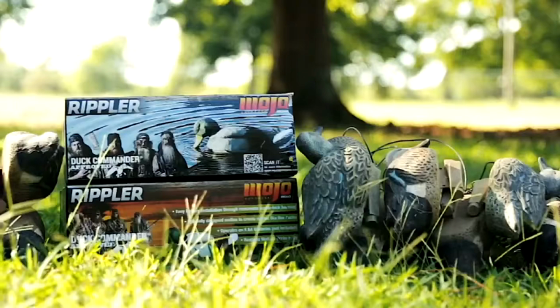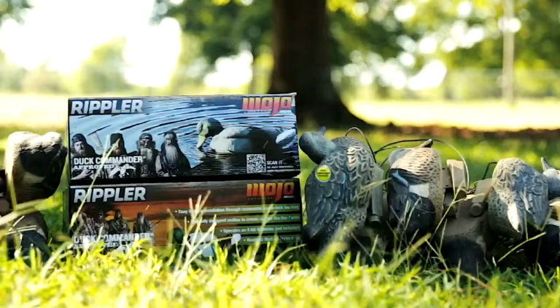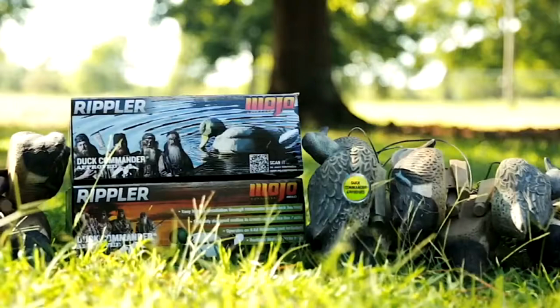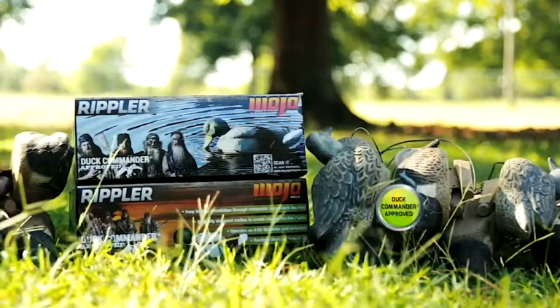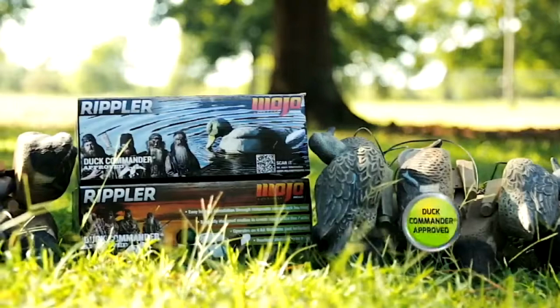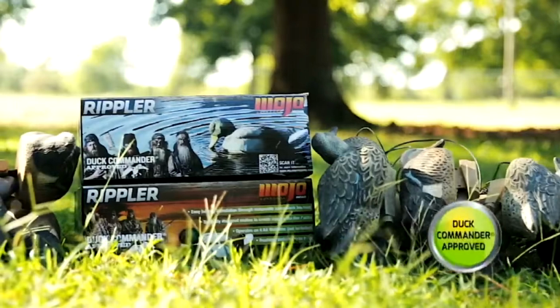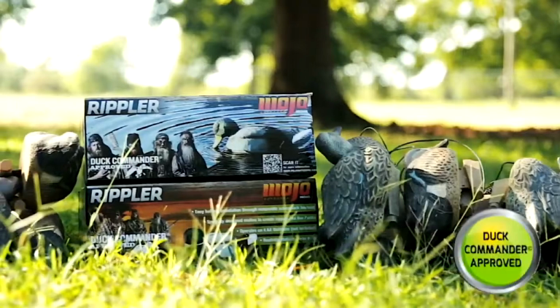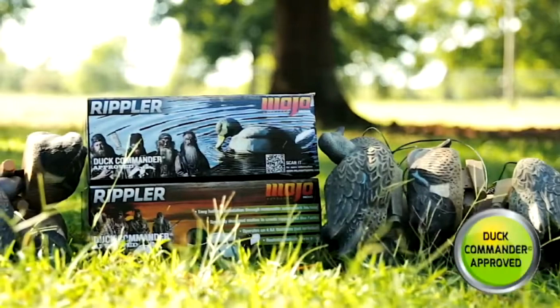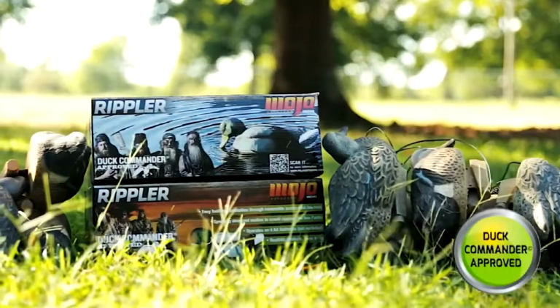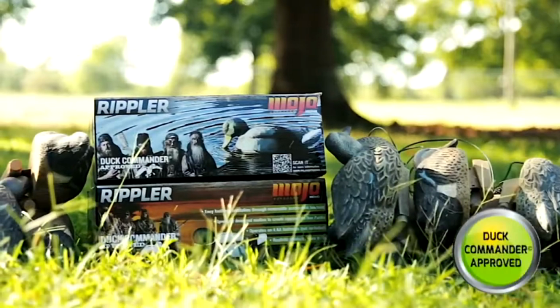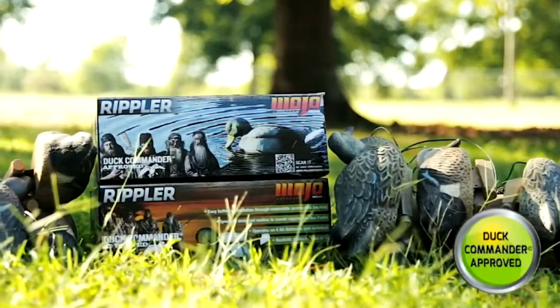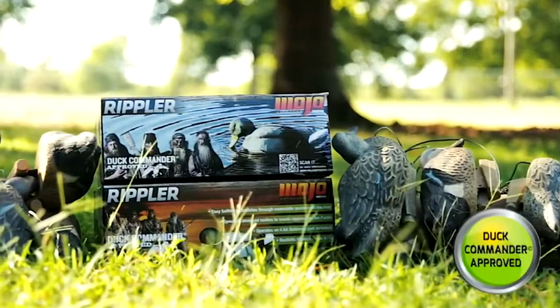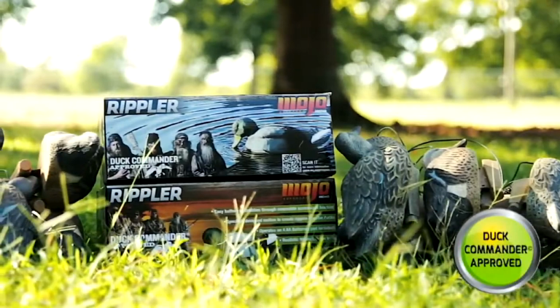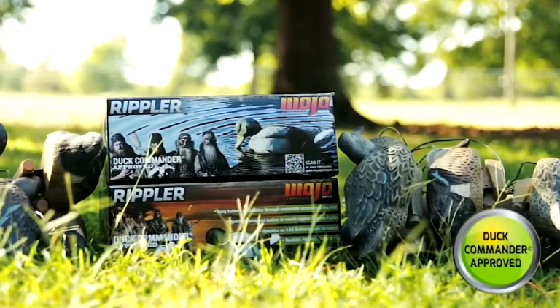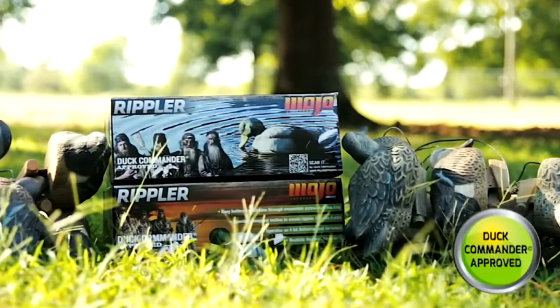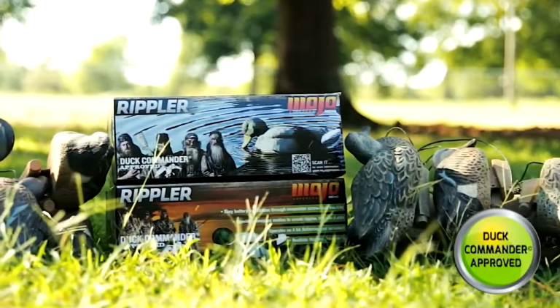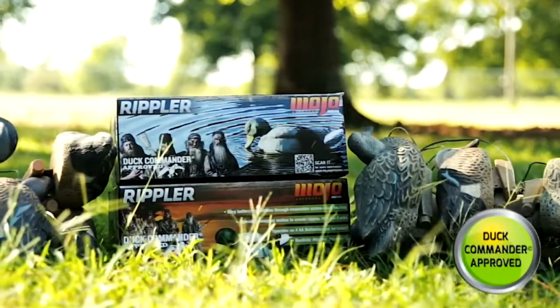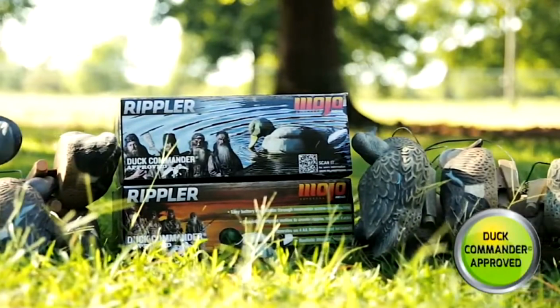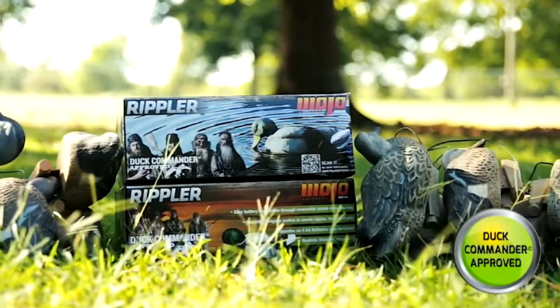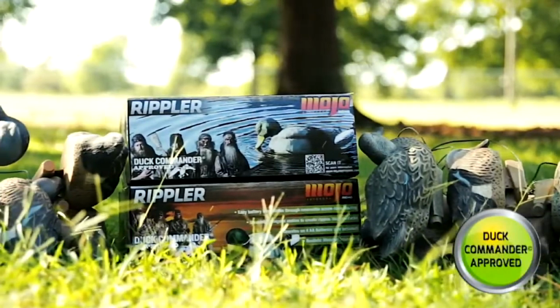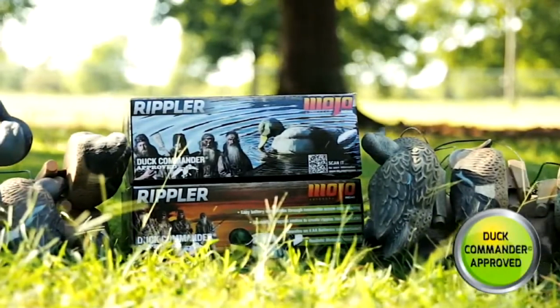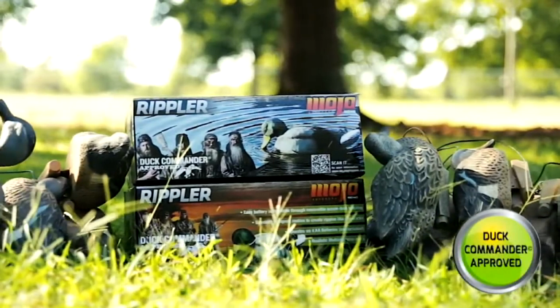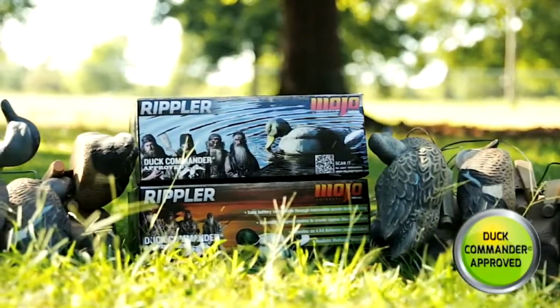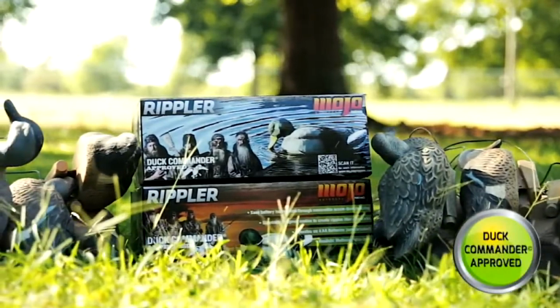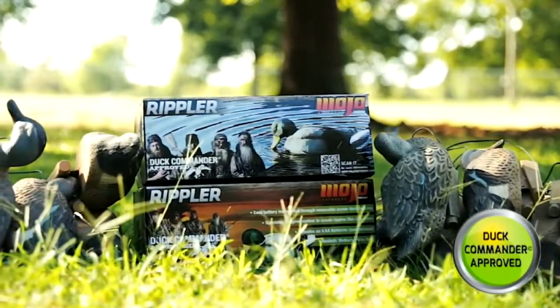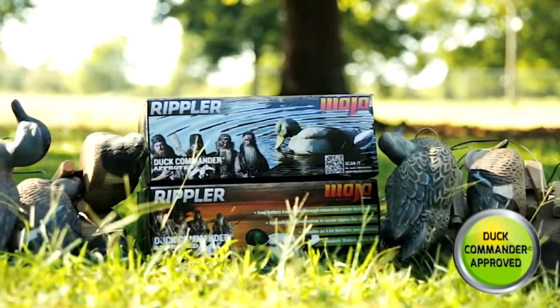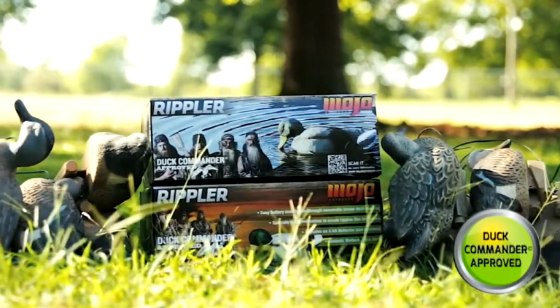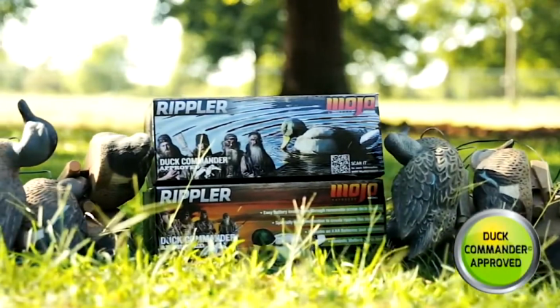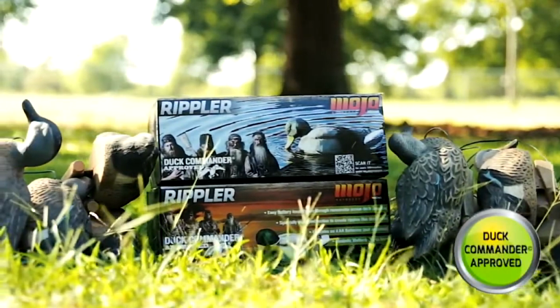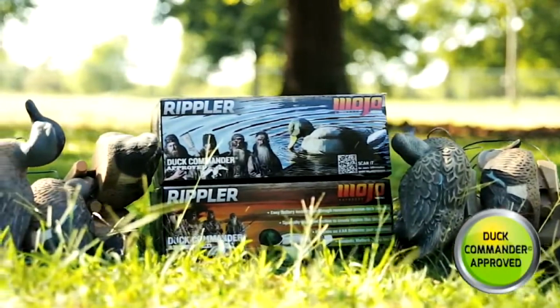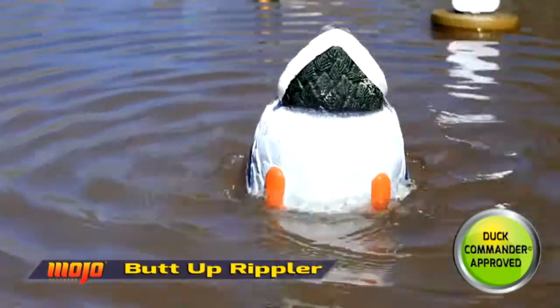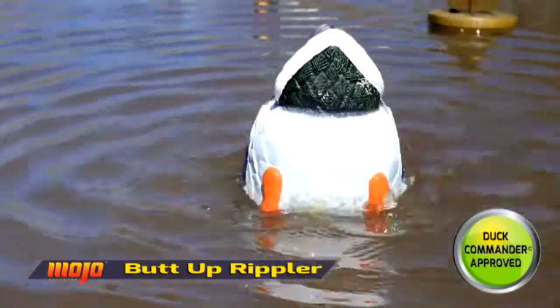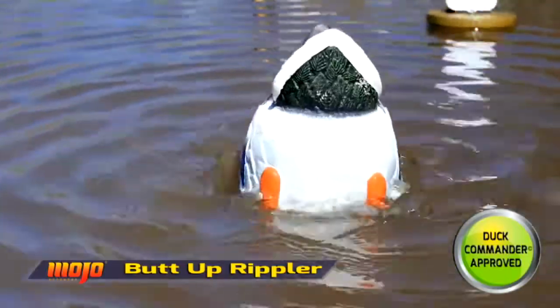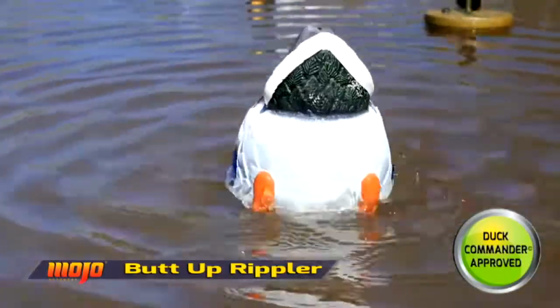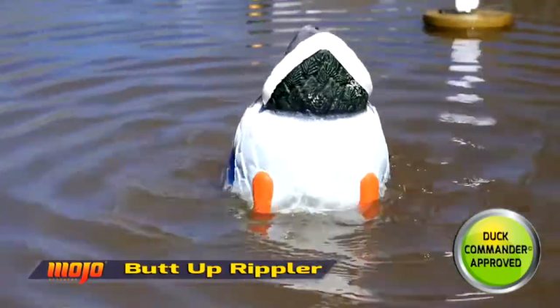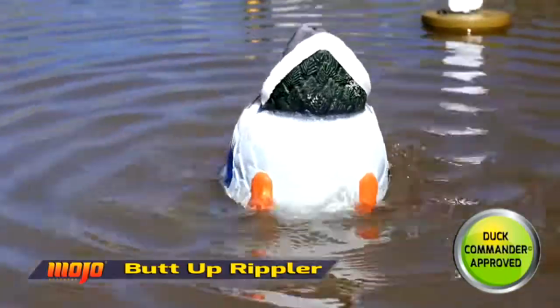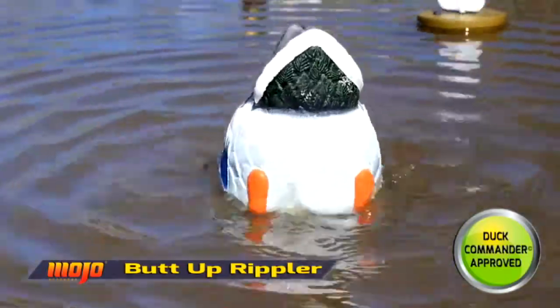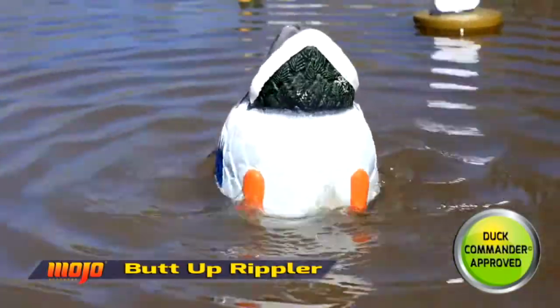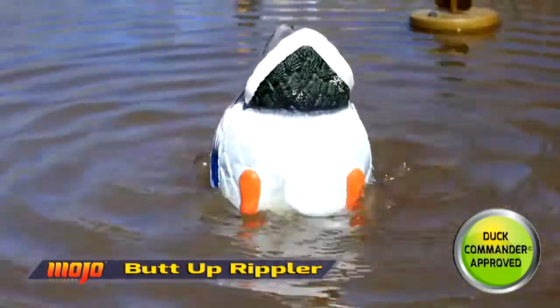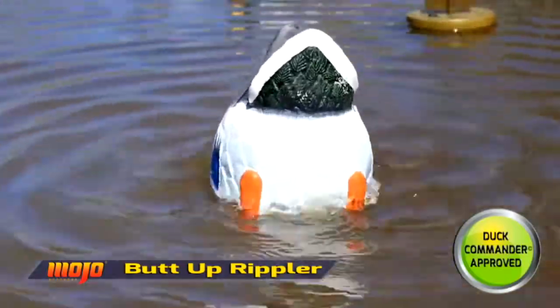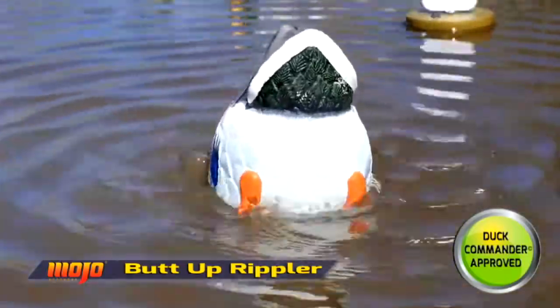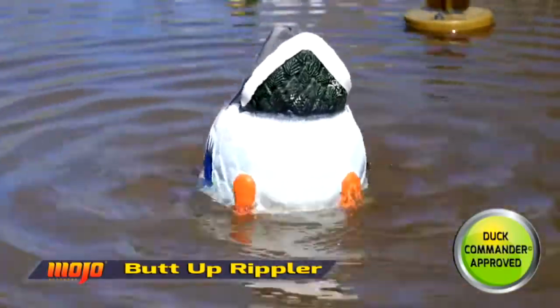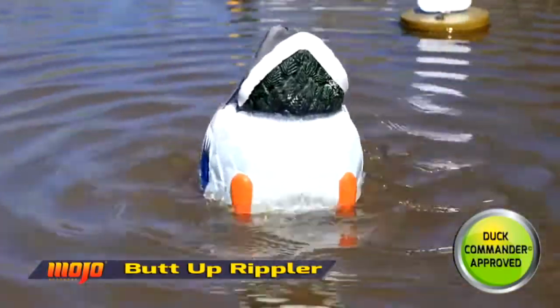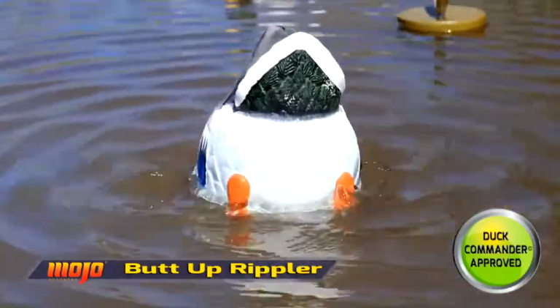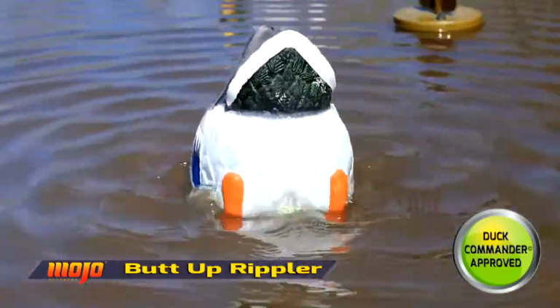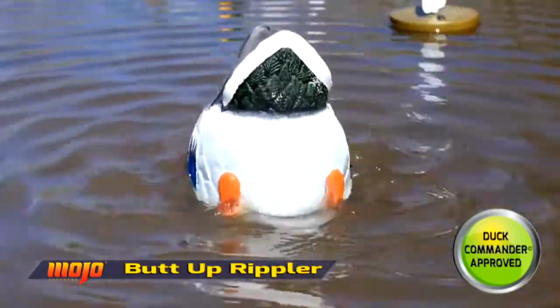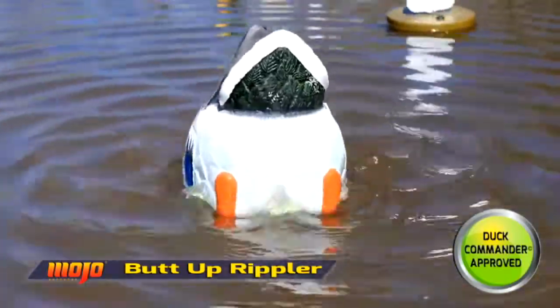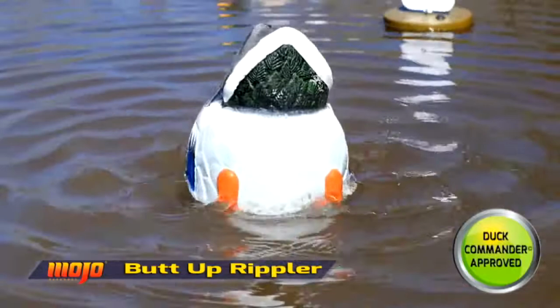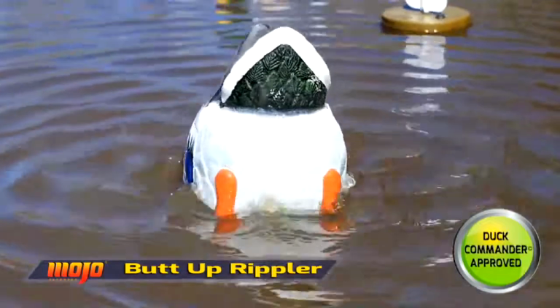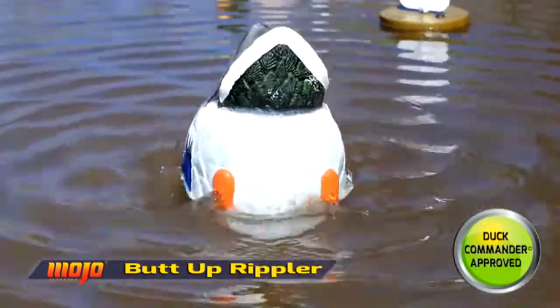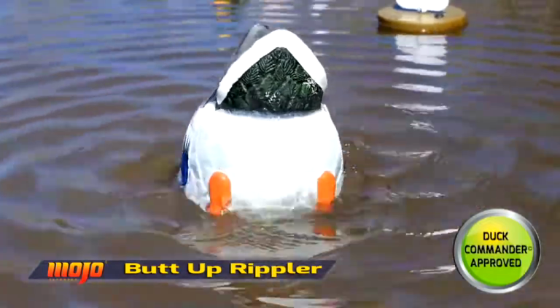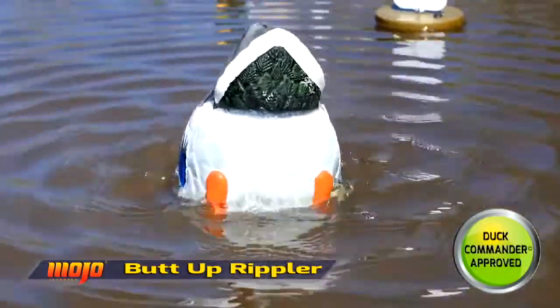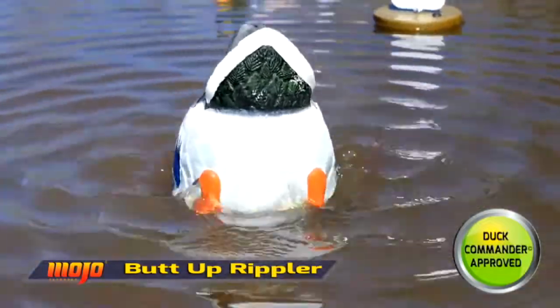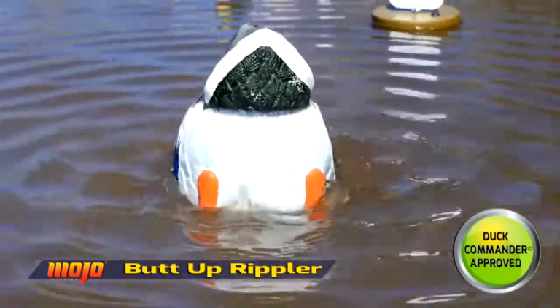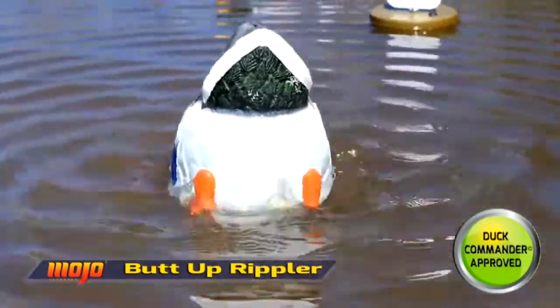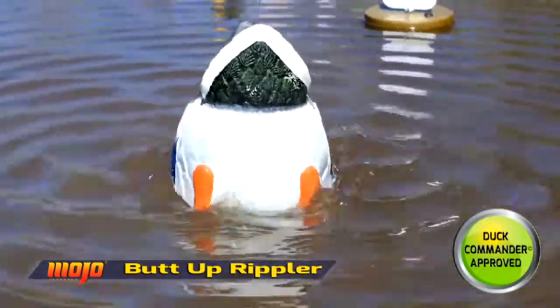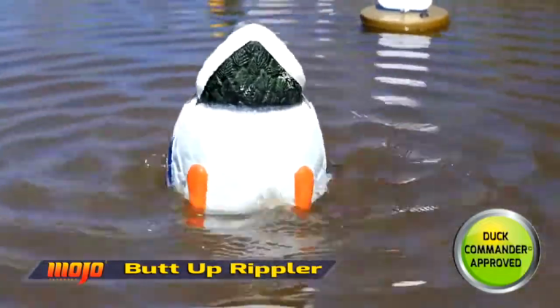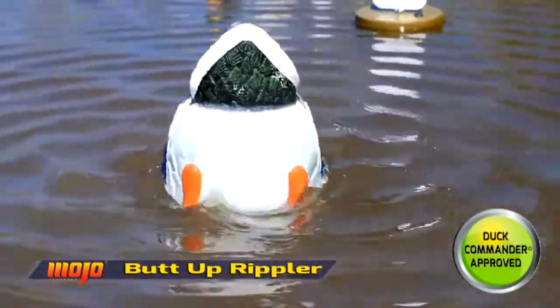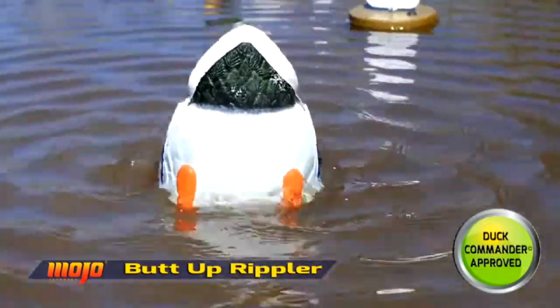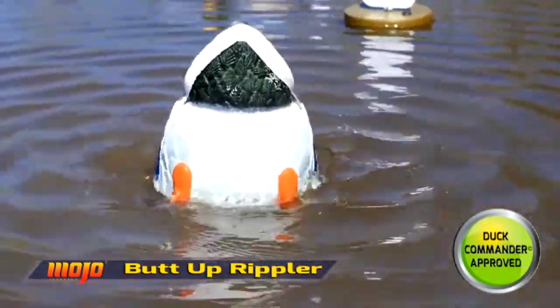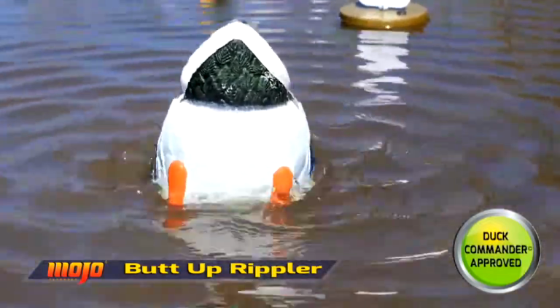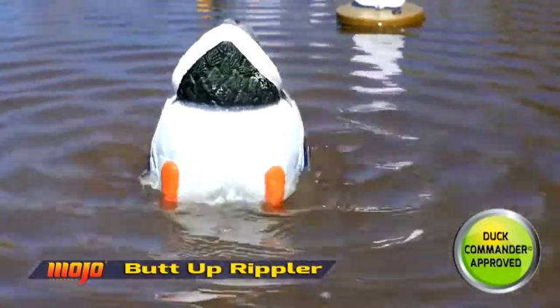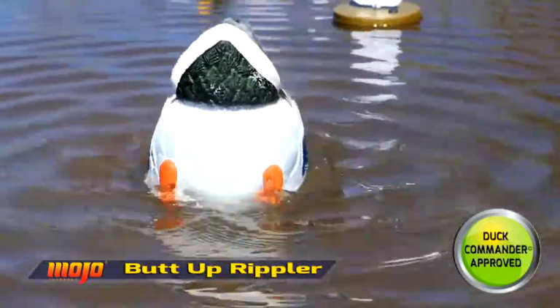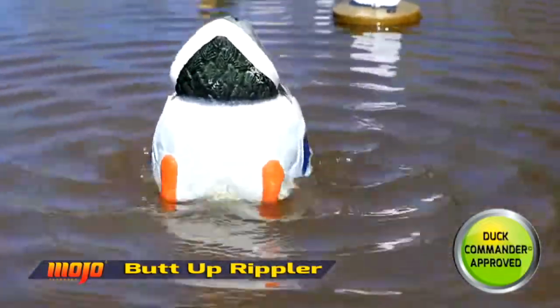Mojo, in conjunction with Duck Commander, came out with the Rippler last year. And this year, to add diversity to the line, they've come out with the Butt-Up Rippler.